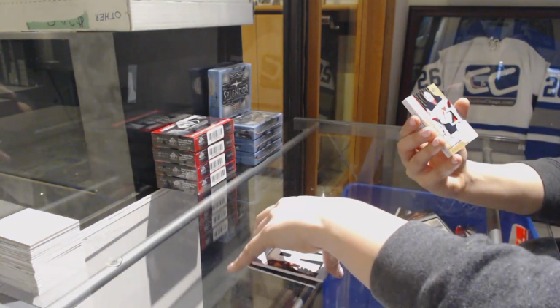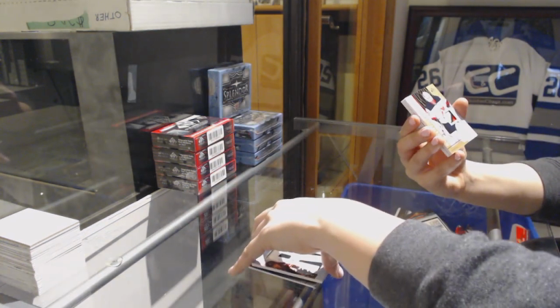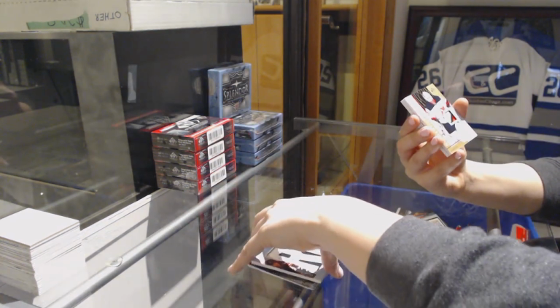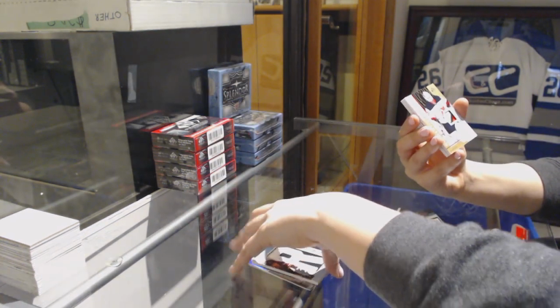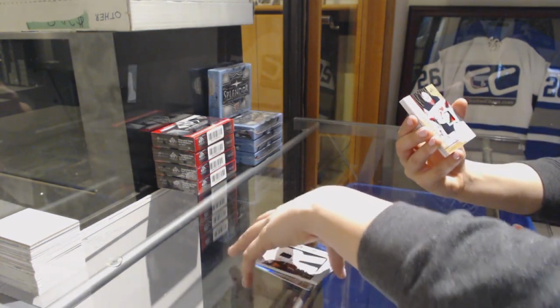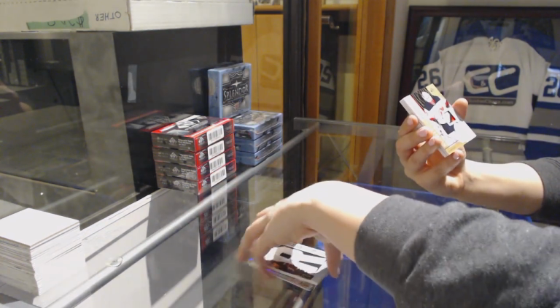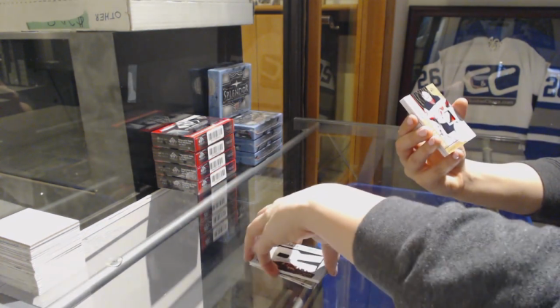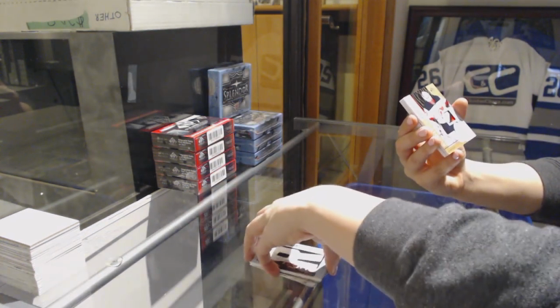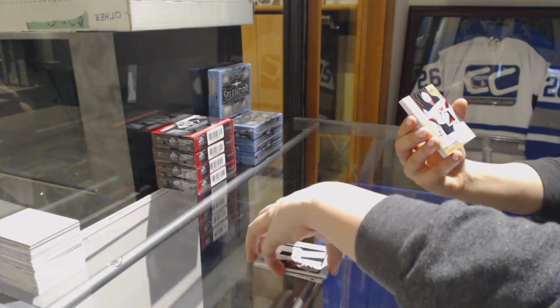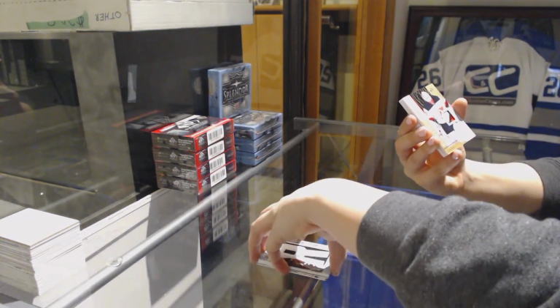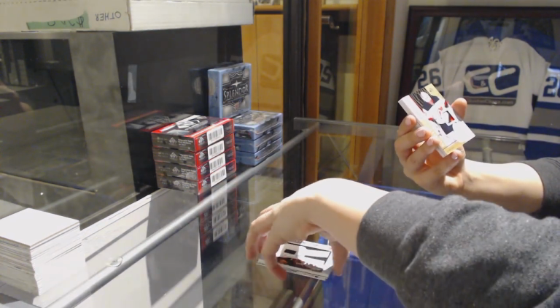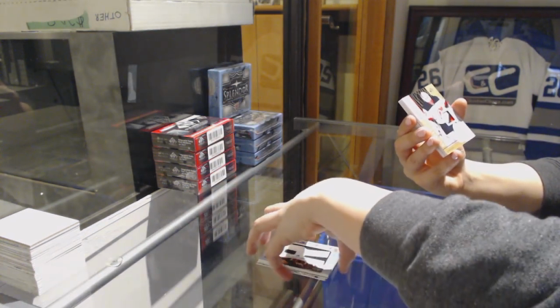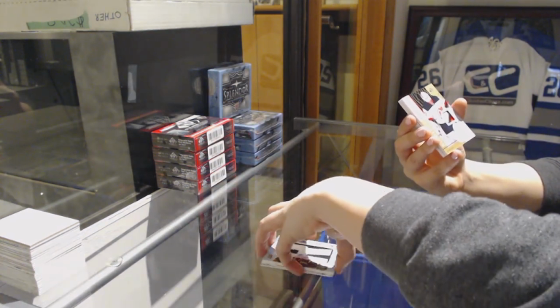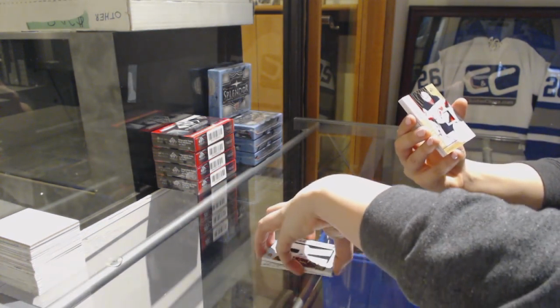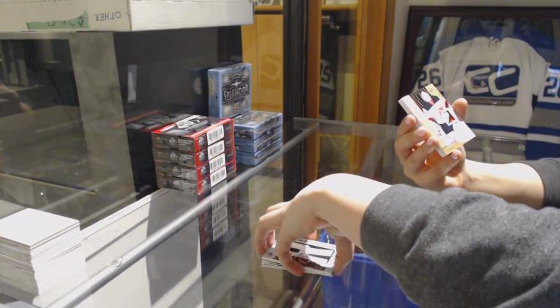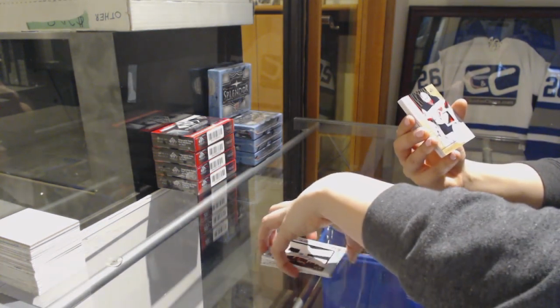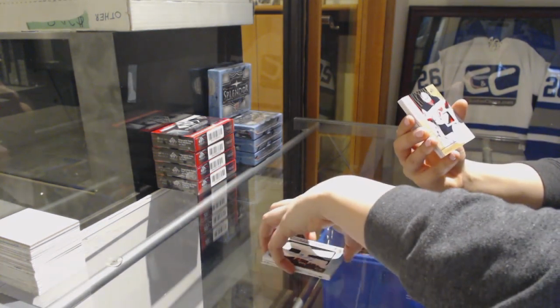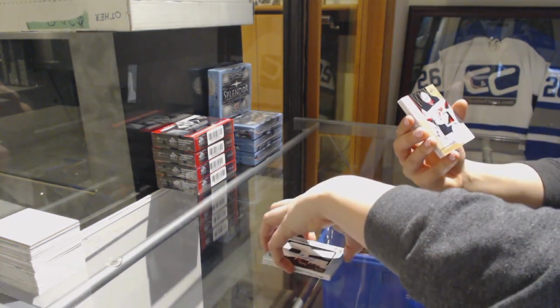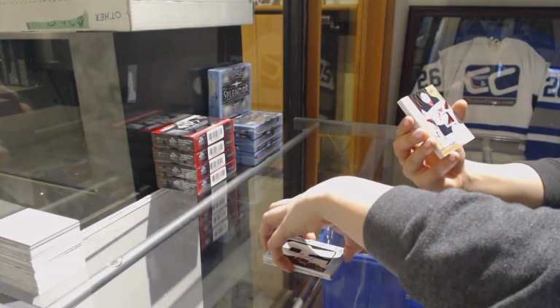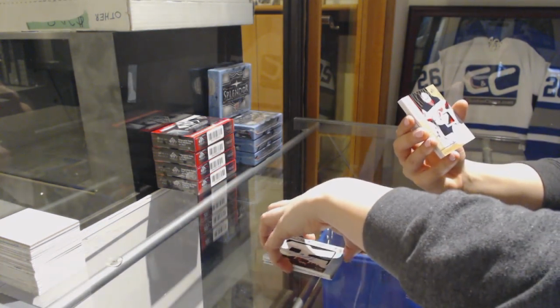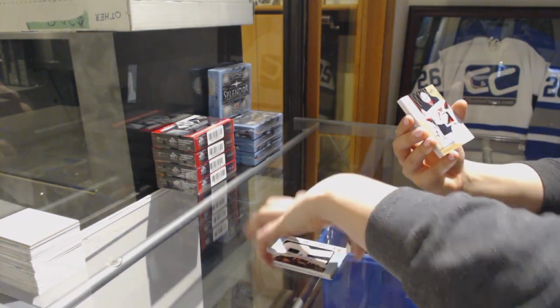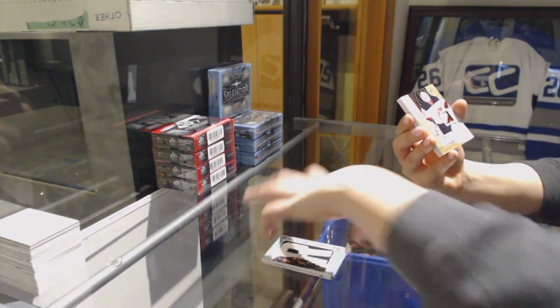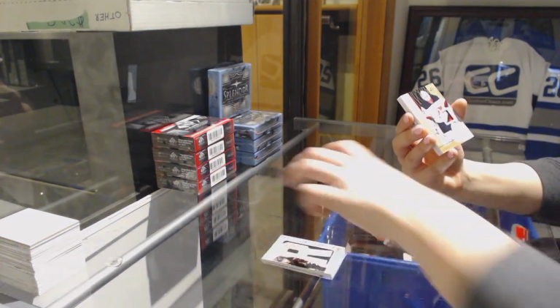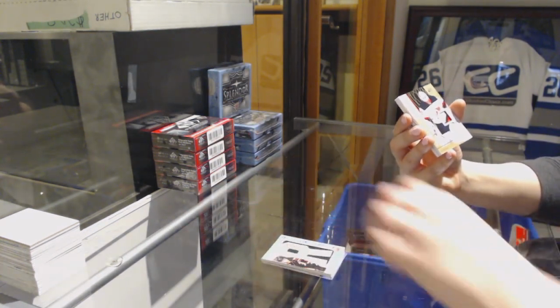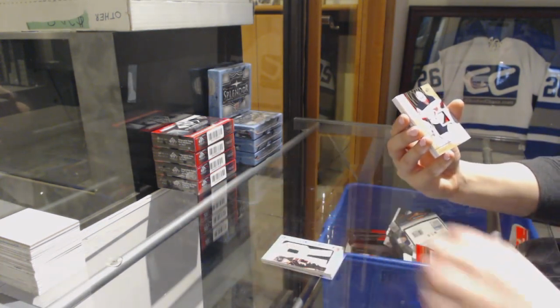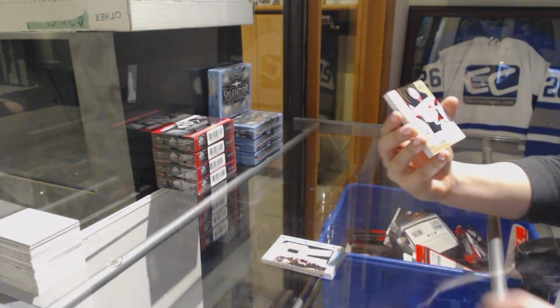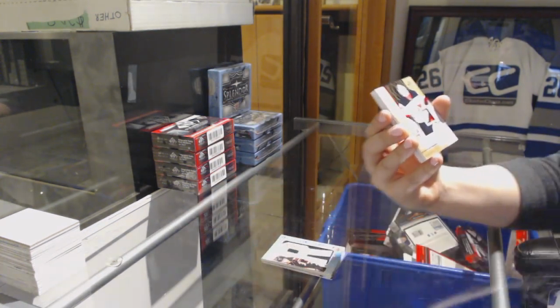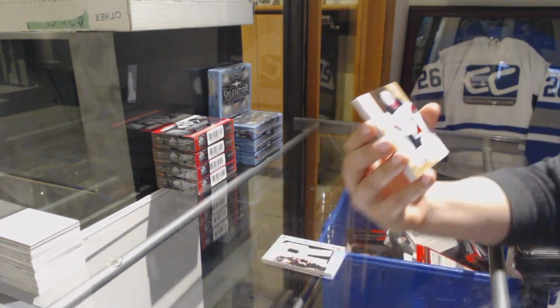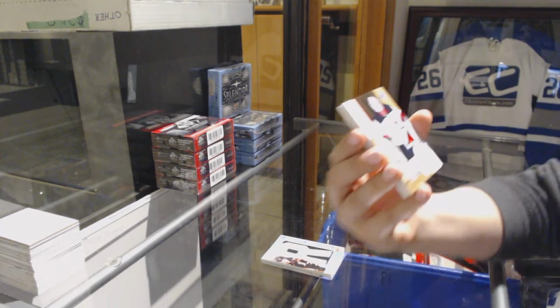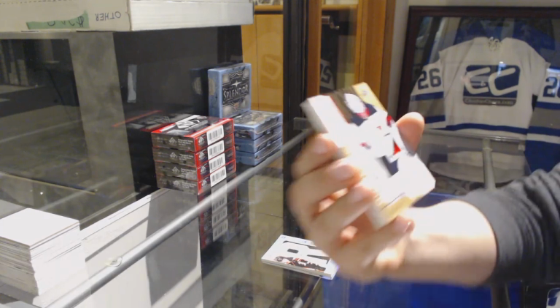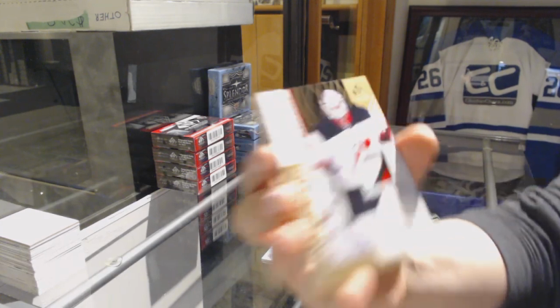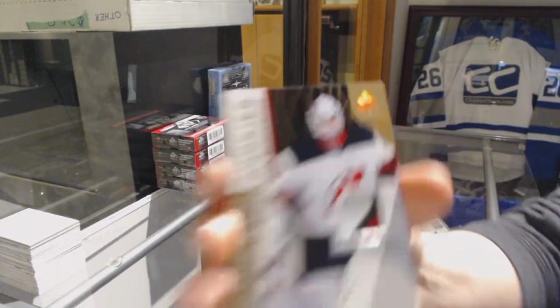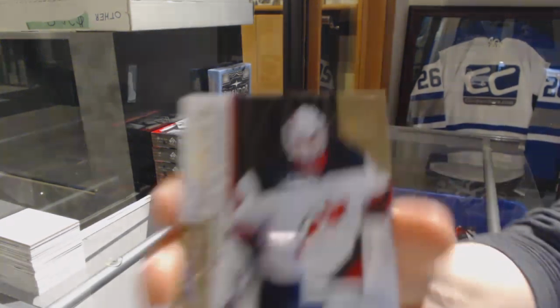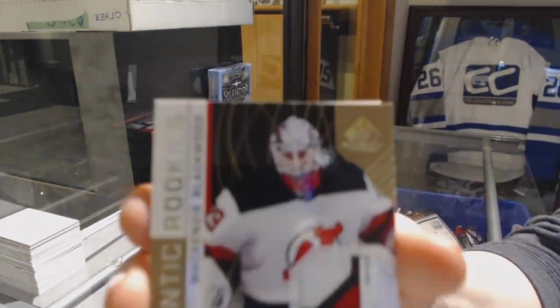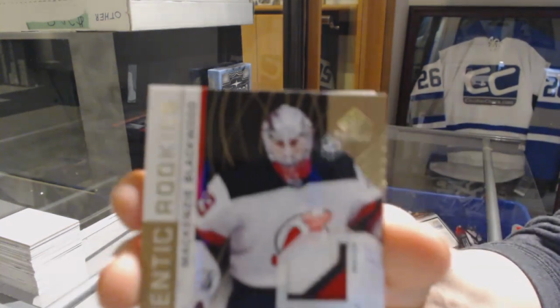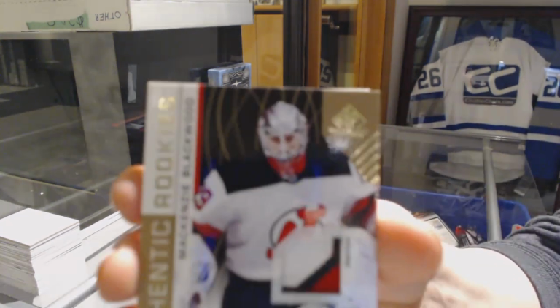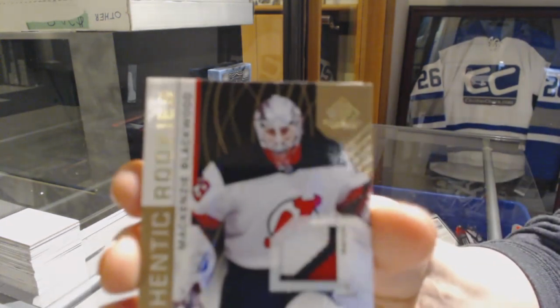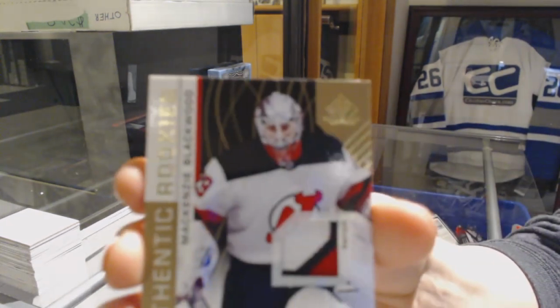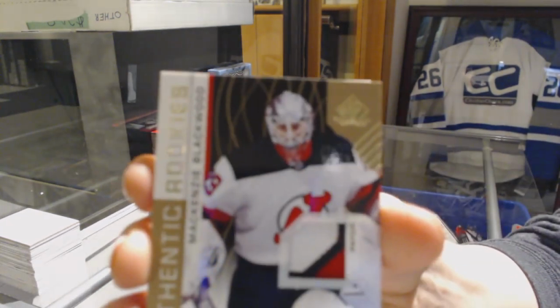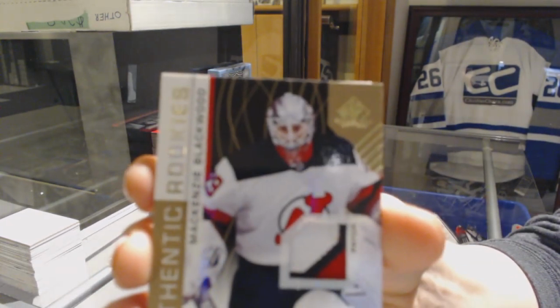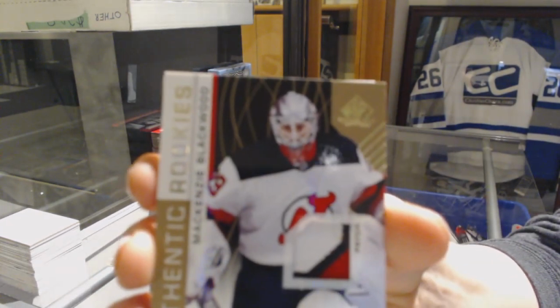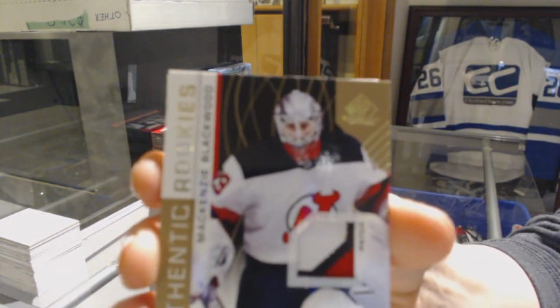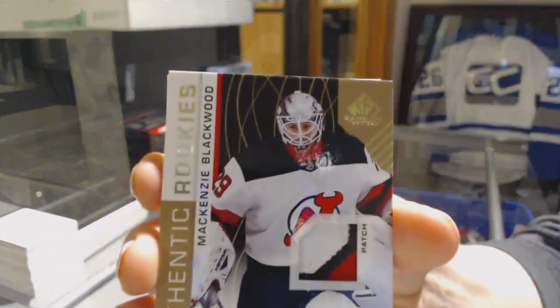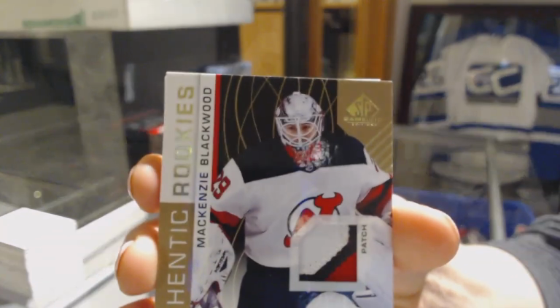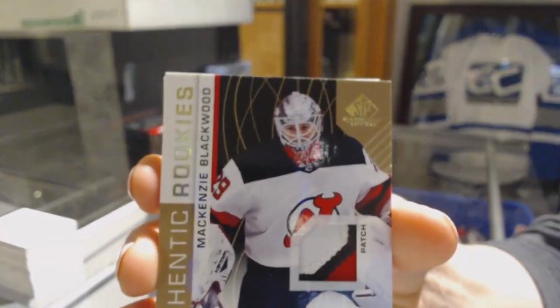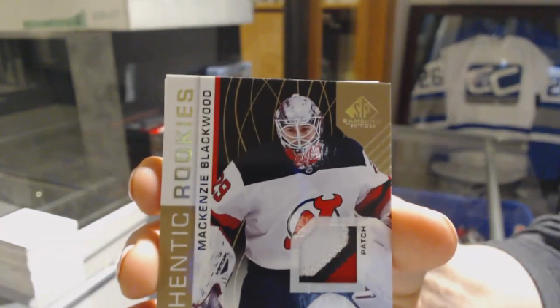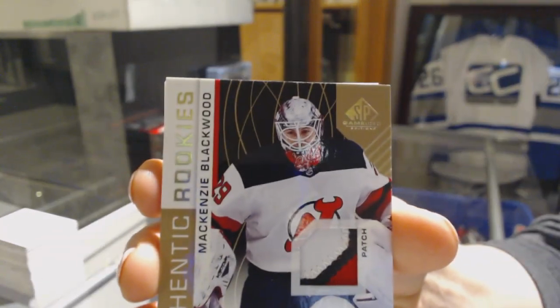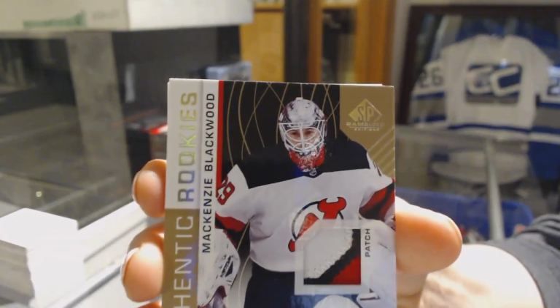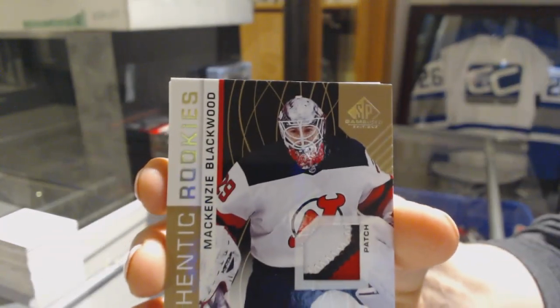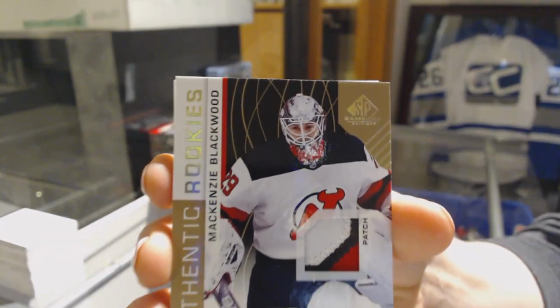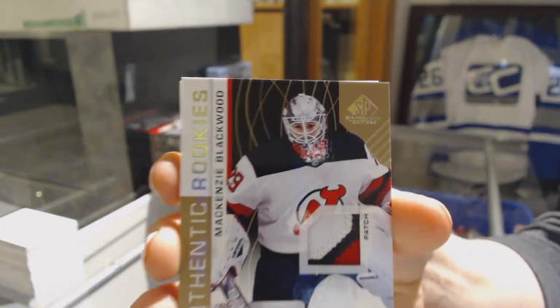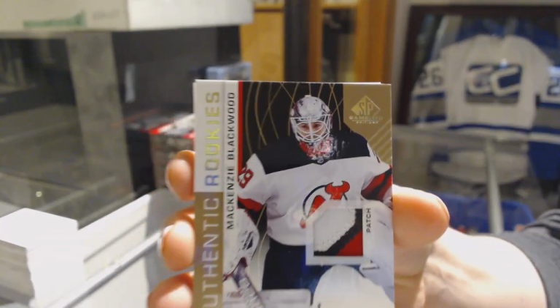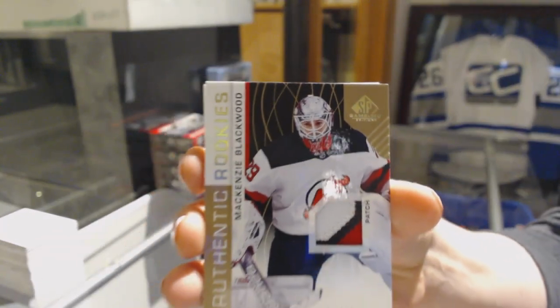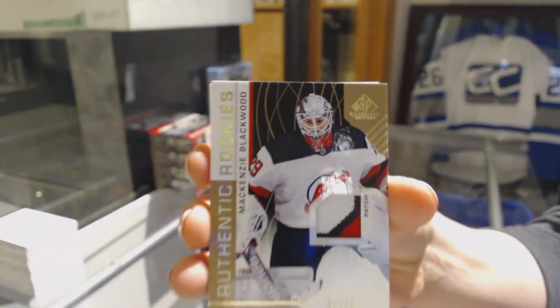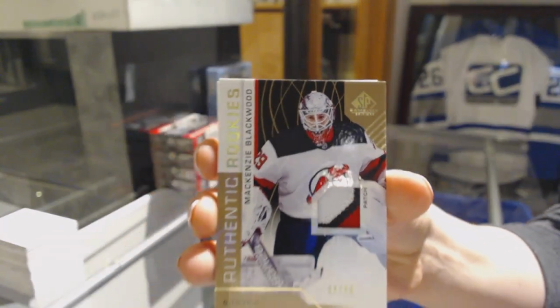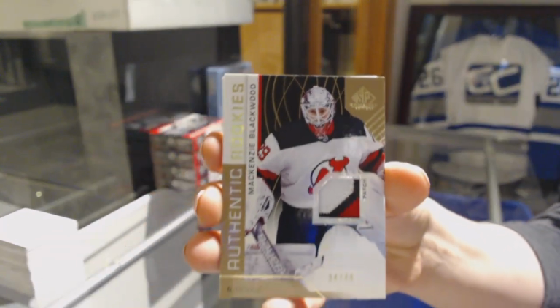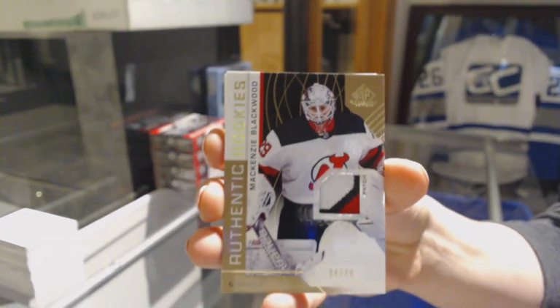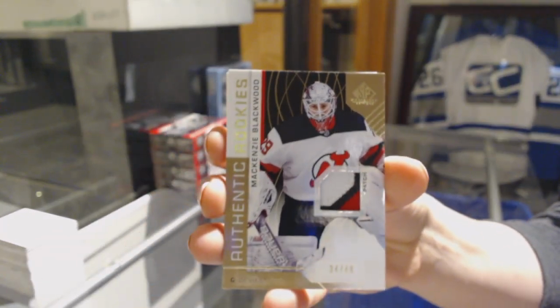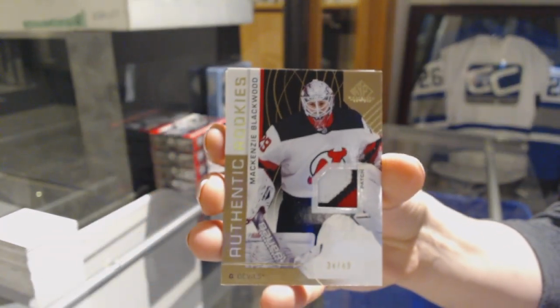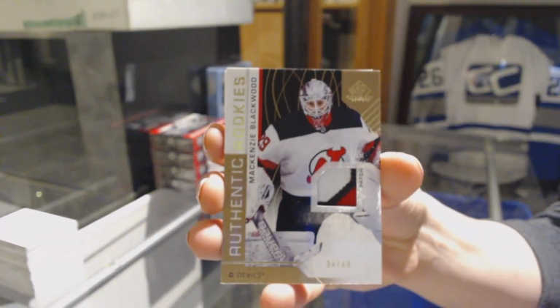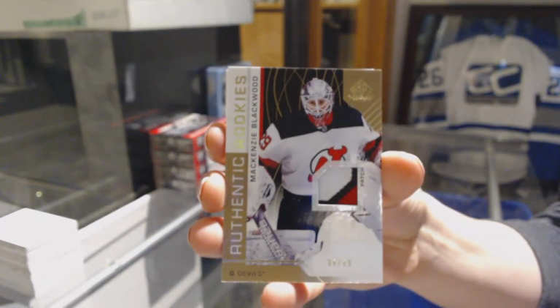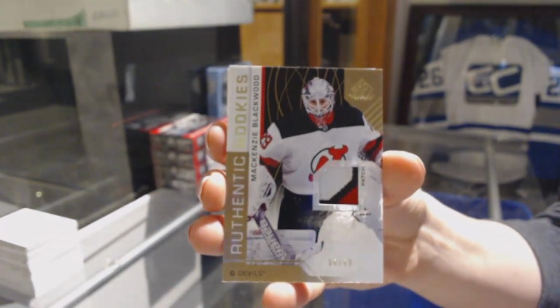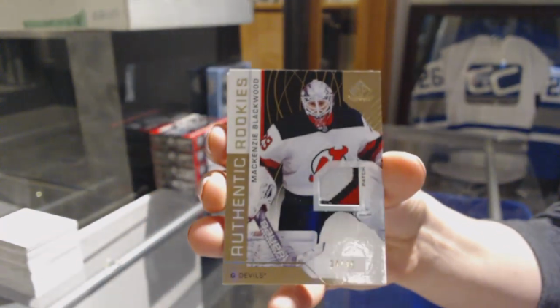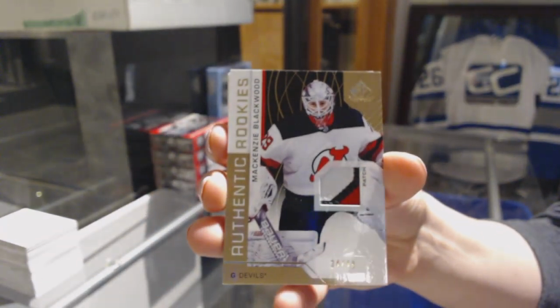We've got an Authentic Rookie three-color patch, number 49 for the Devils, Mackenzie Blackwood.